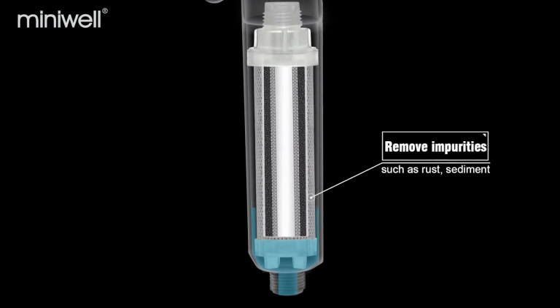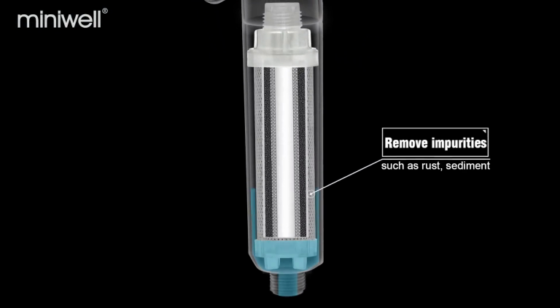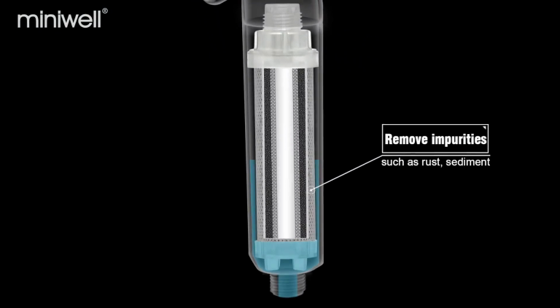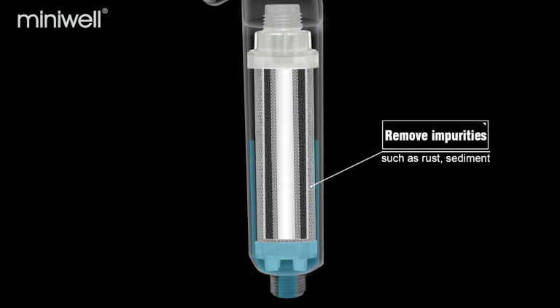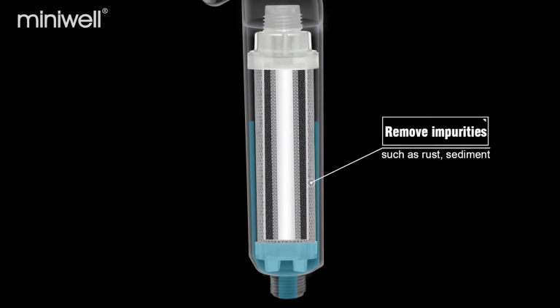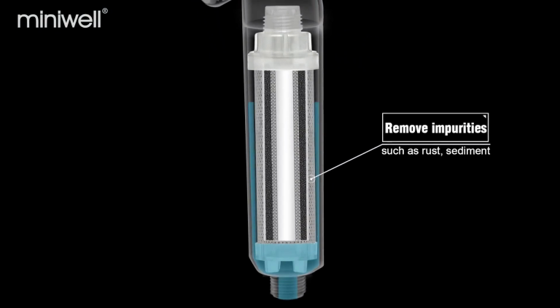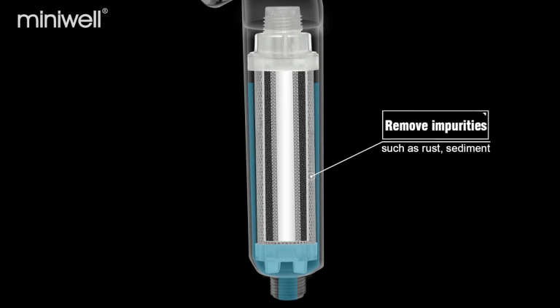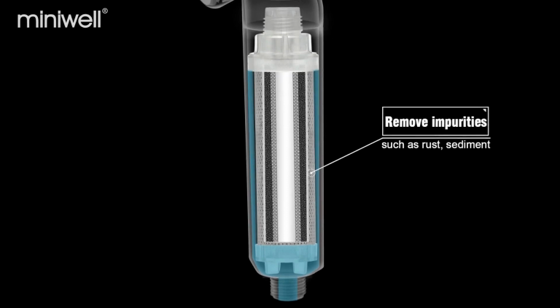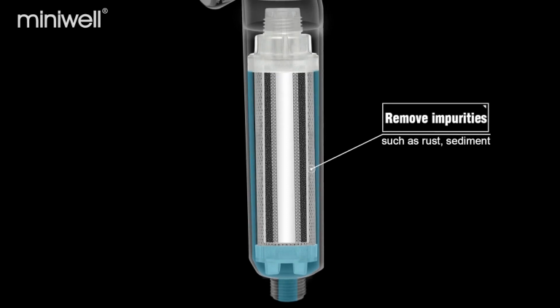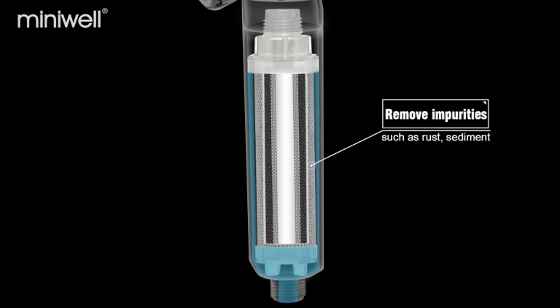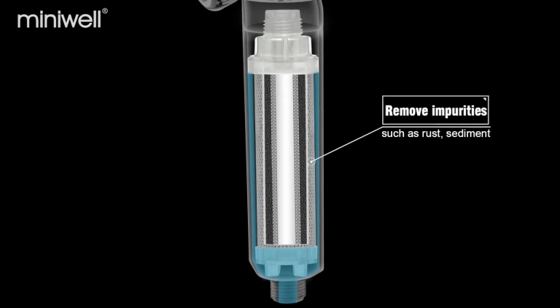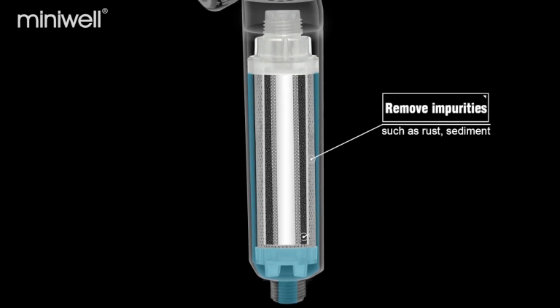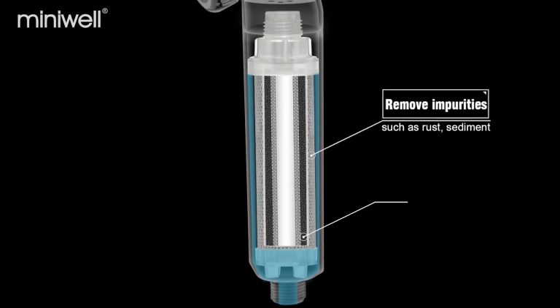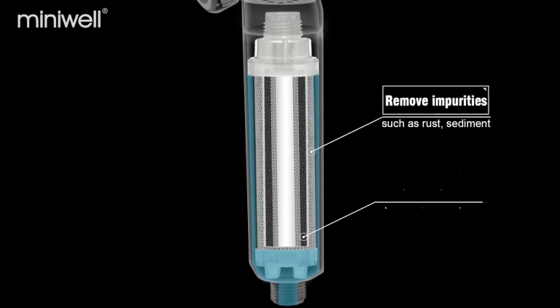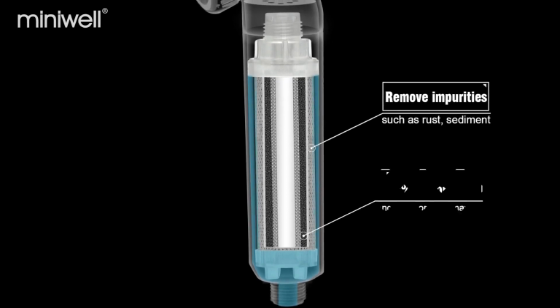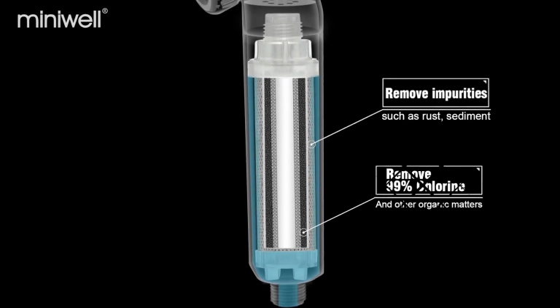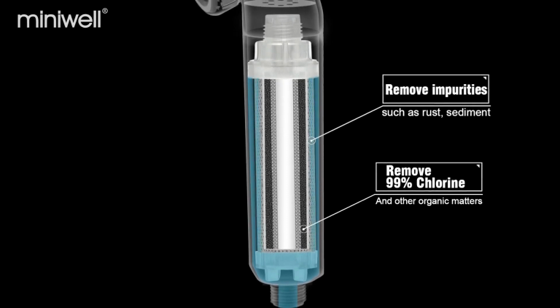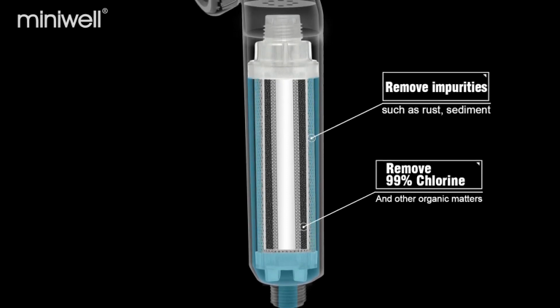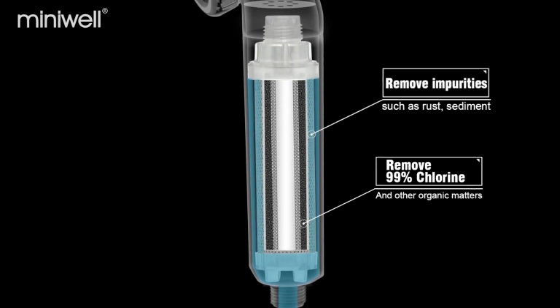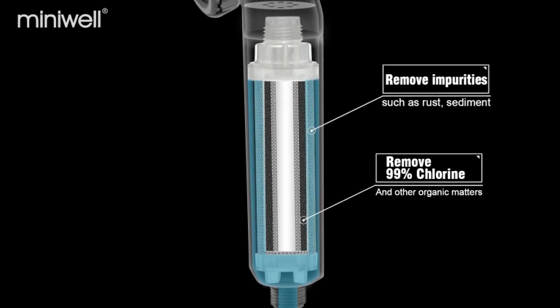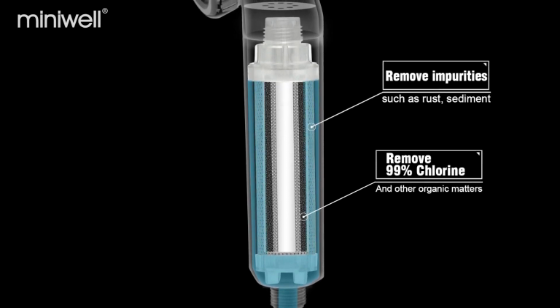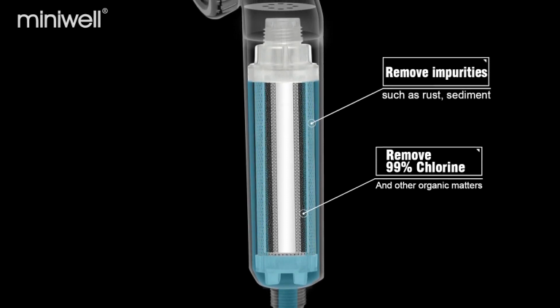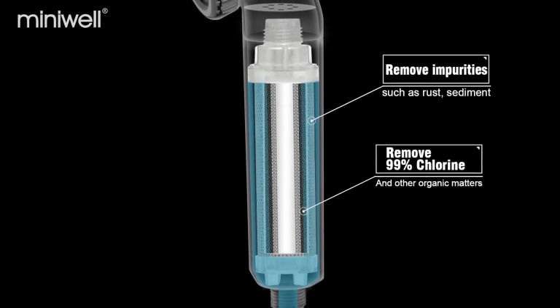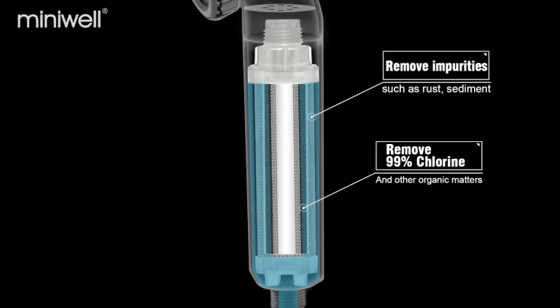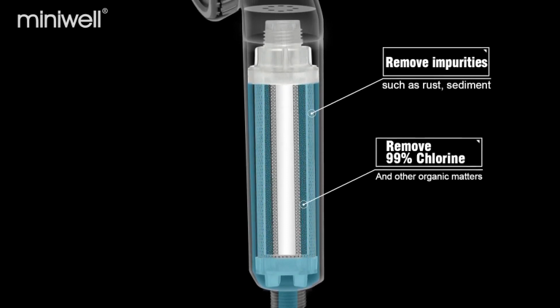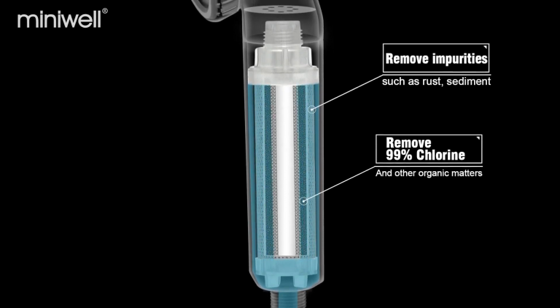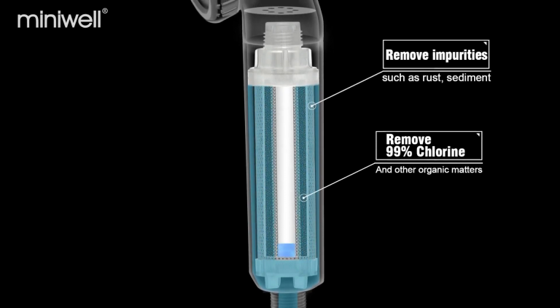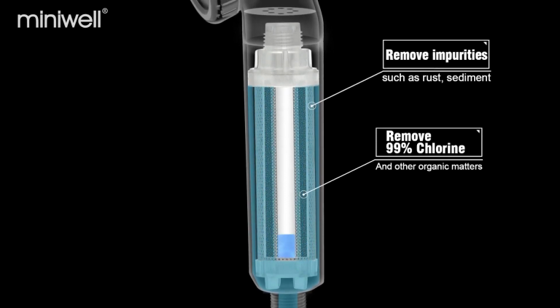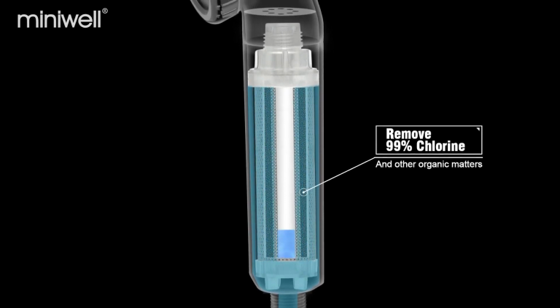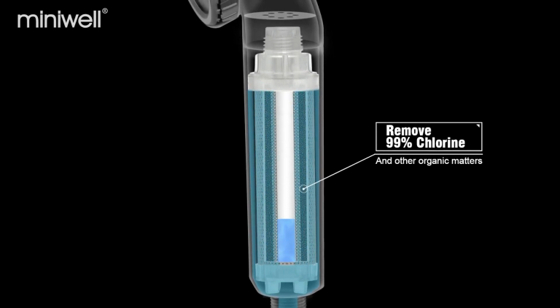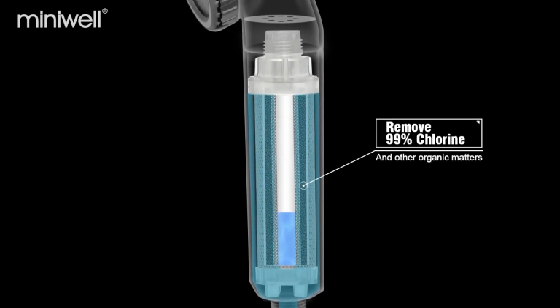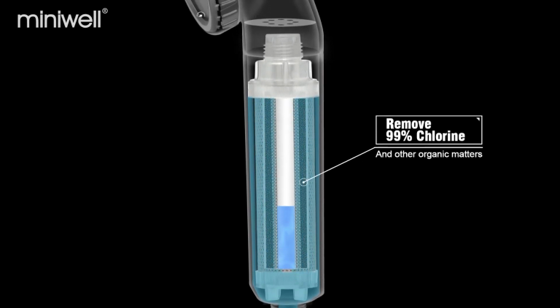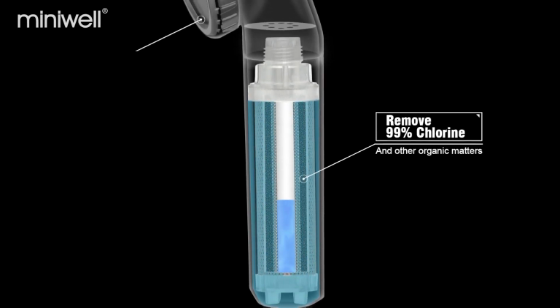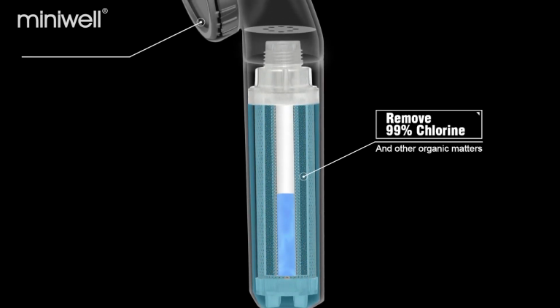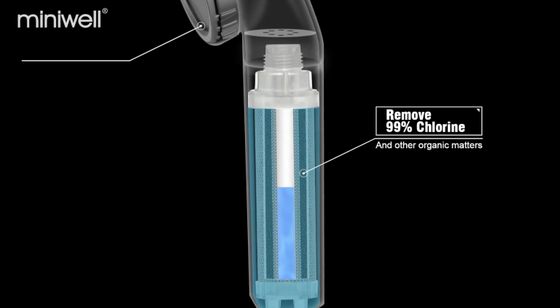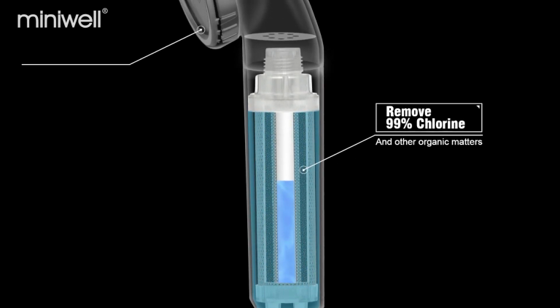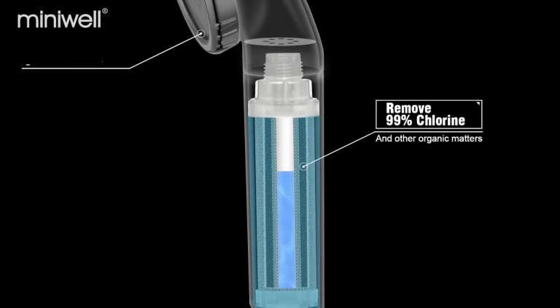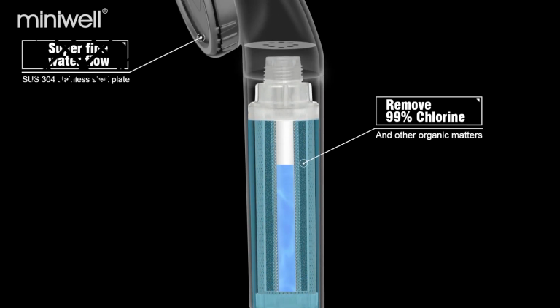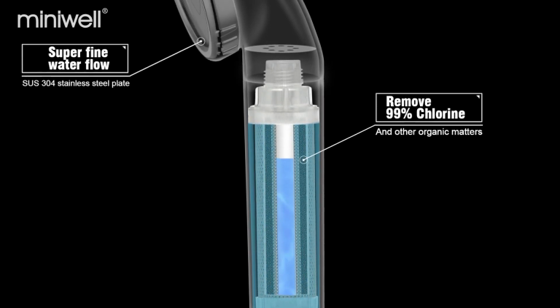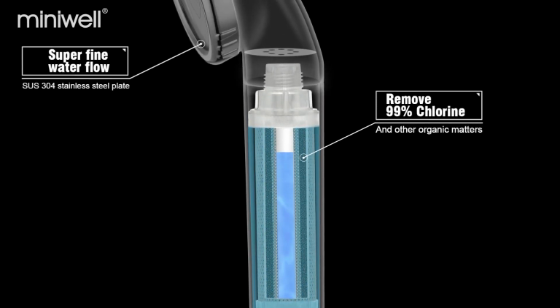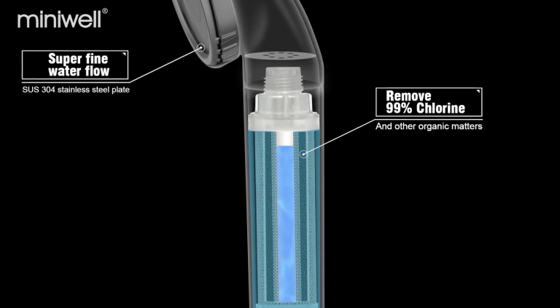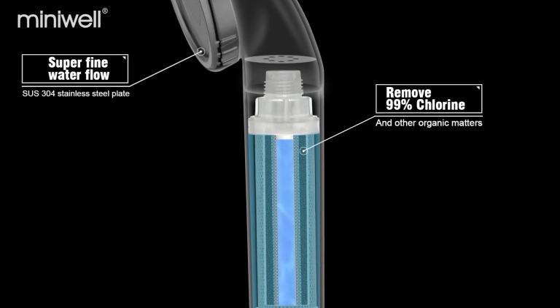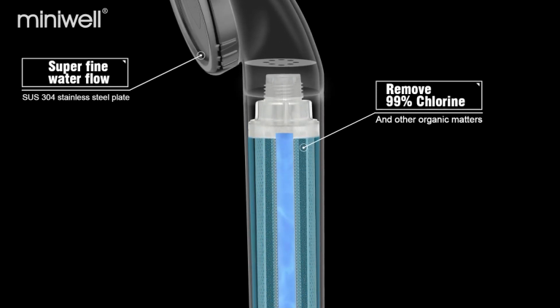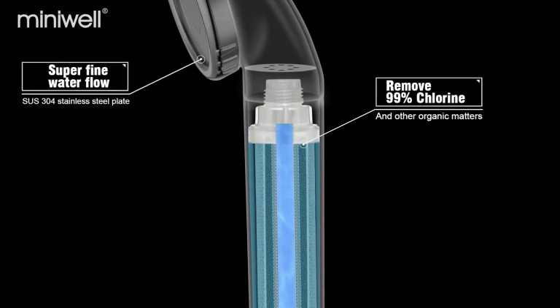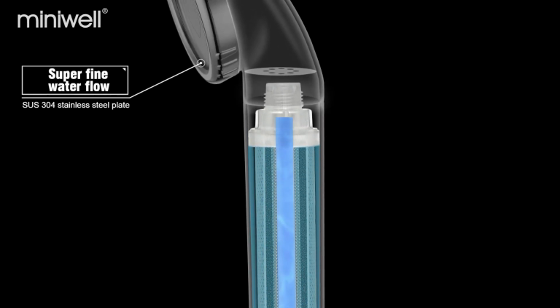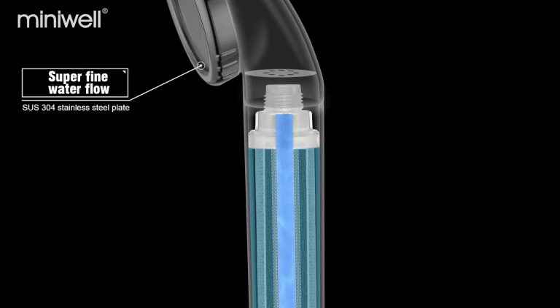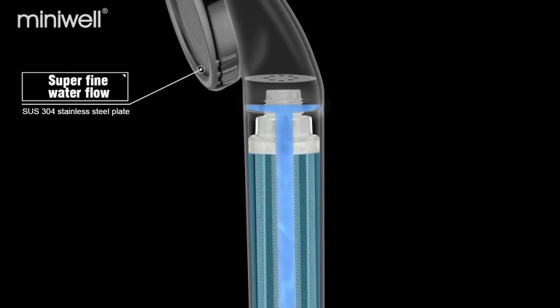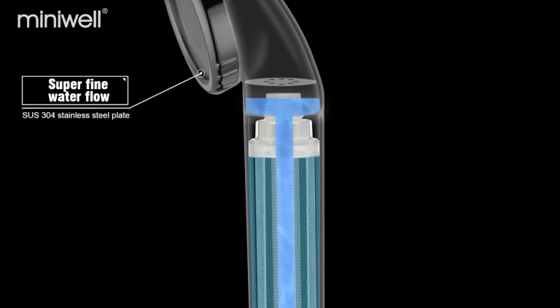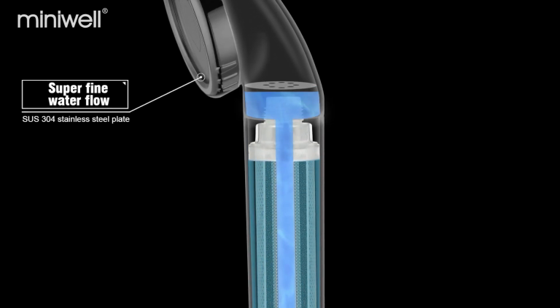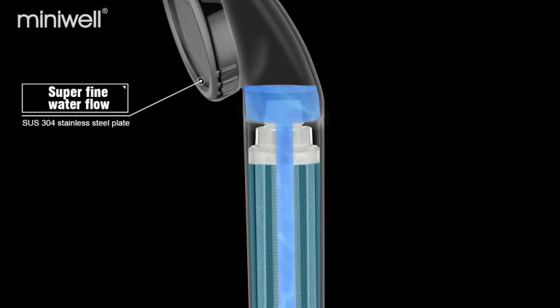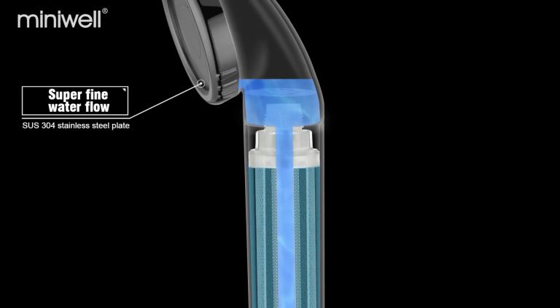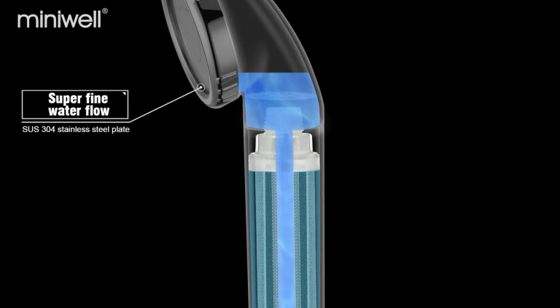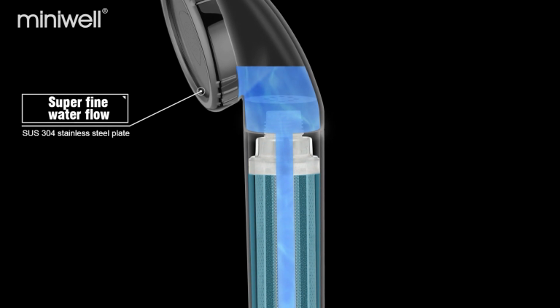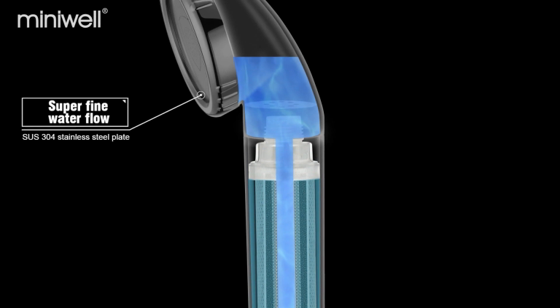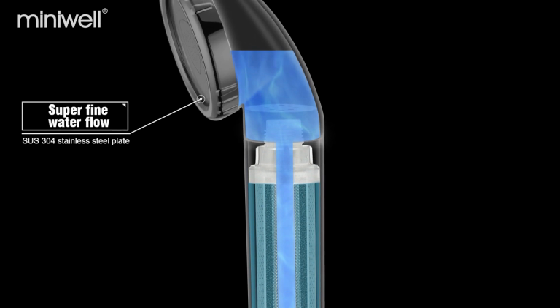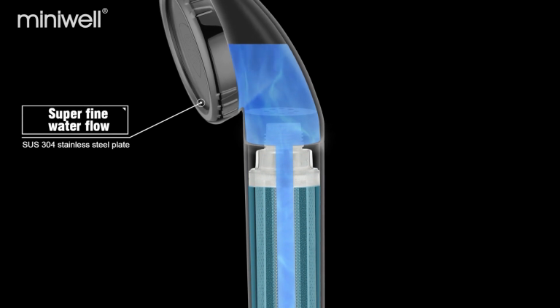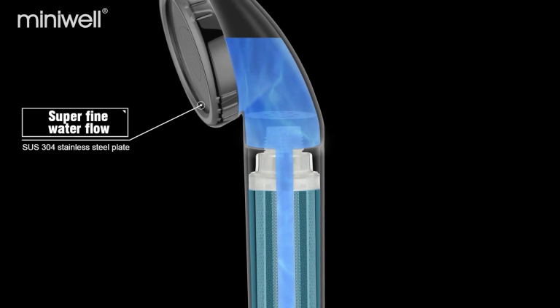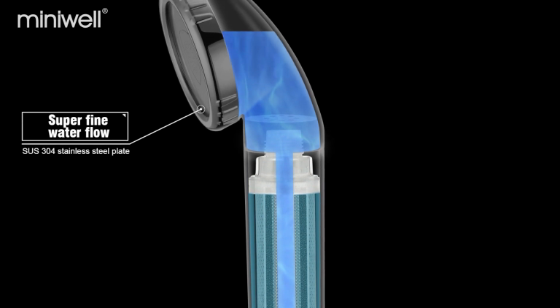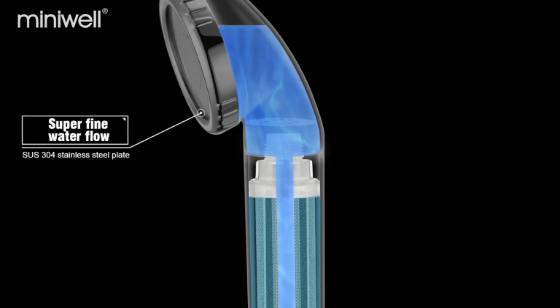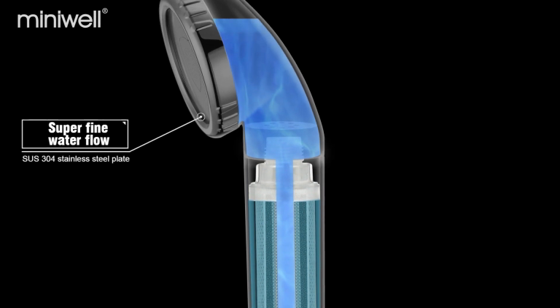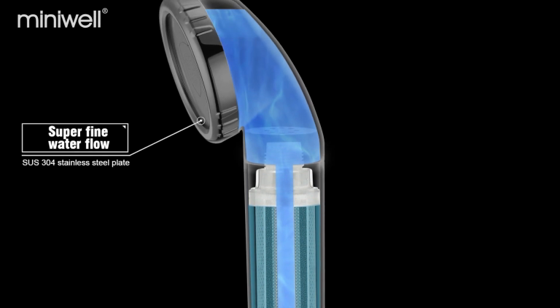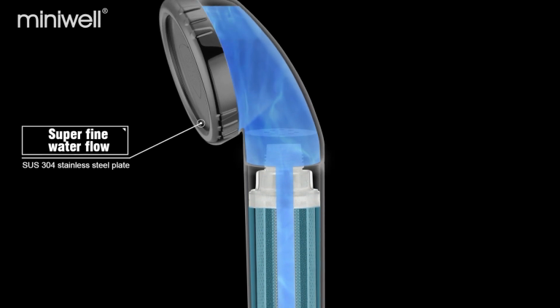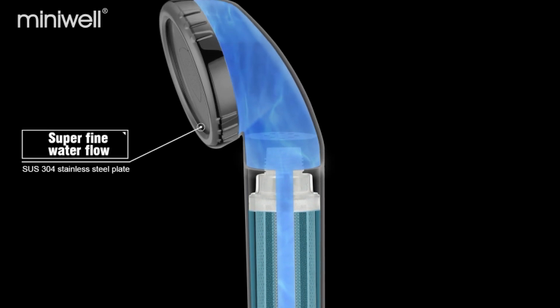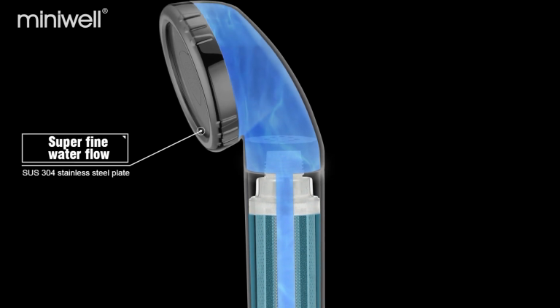Remove impurities. Remove 99% chlorine. Superfine water flow.